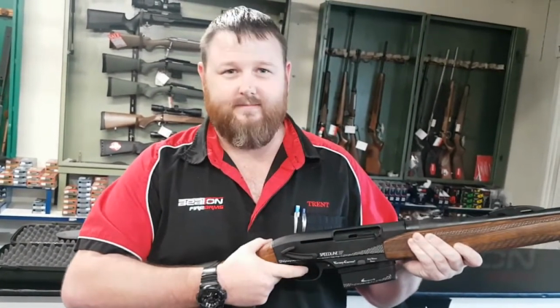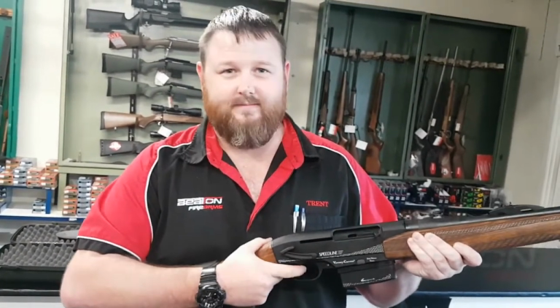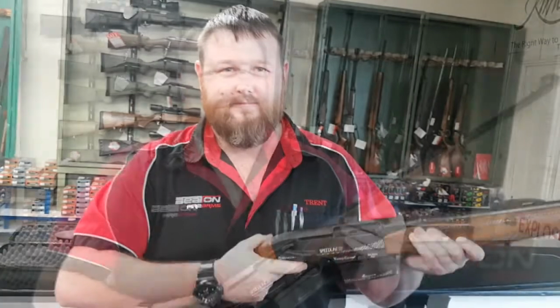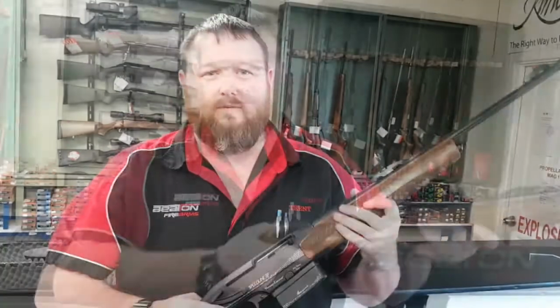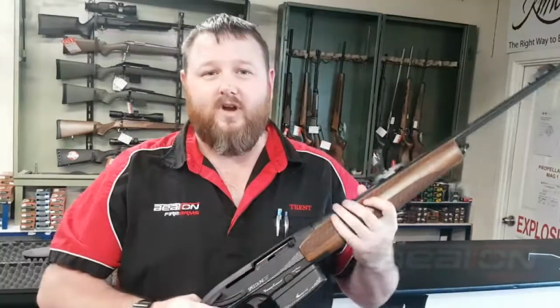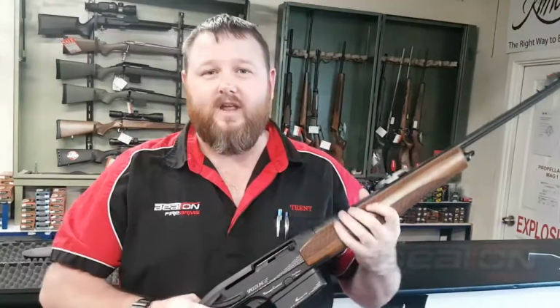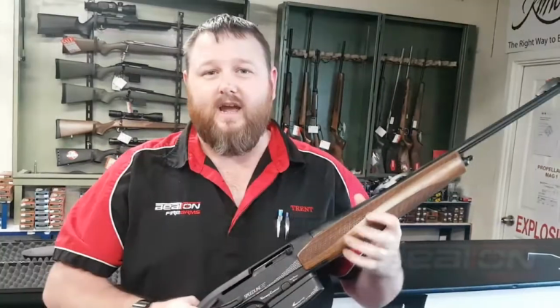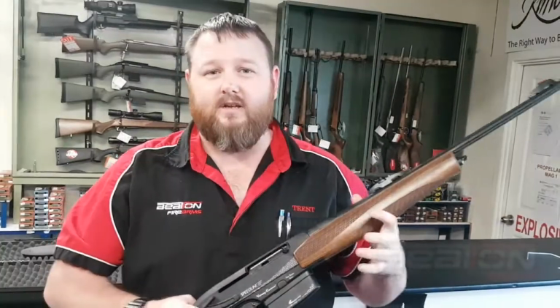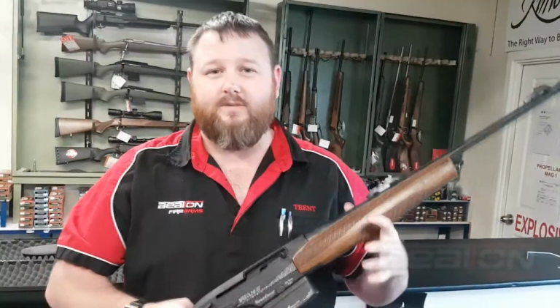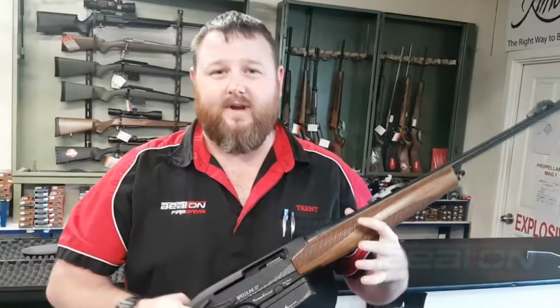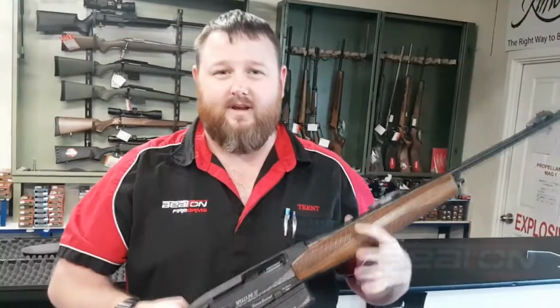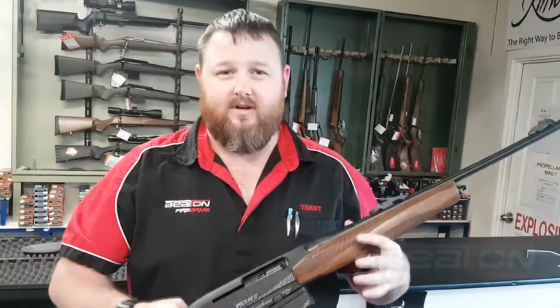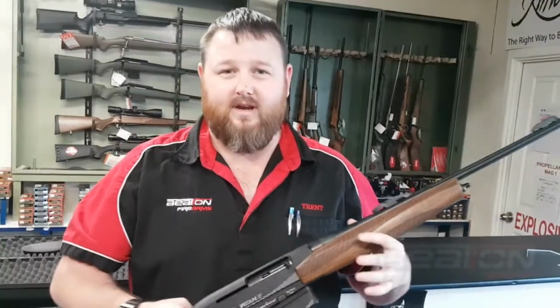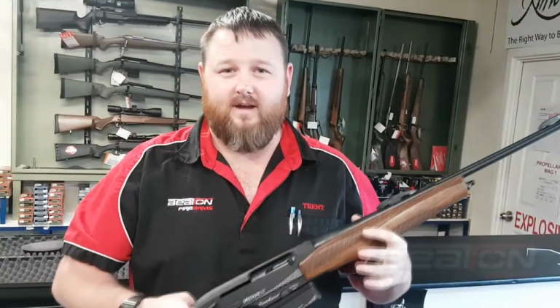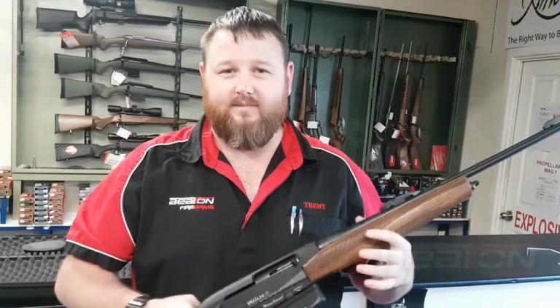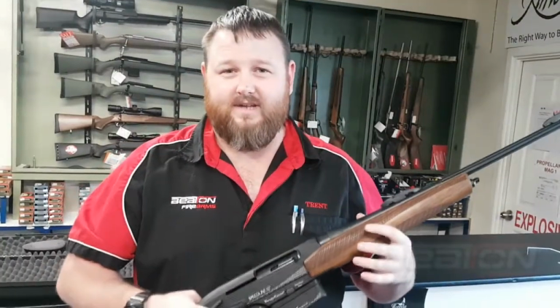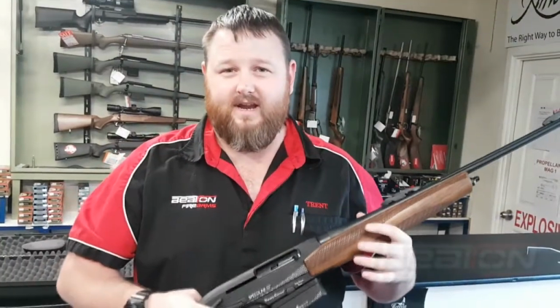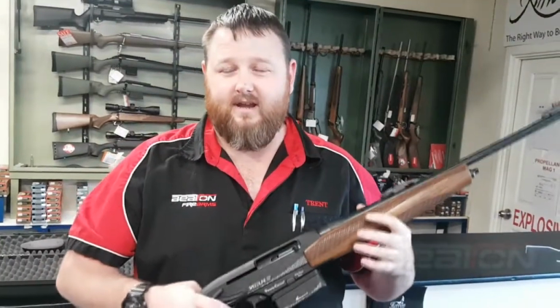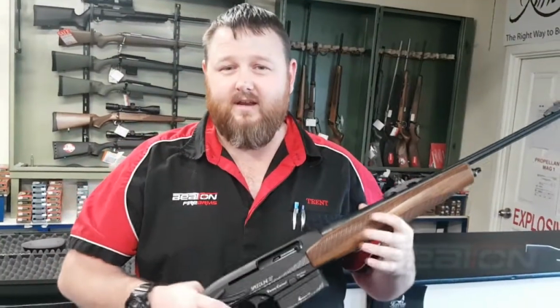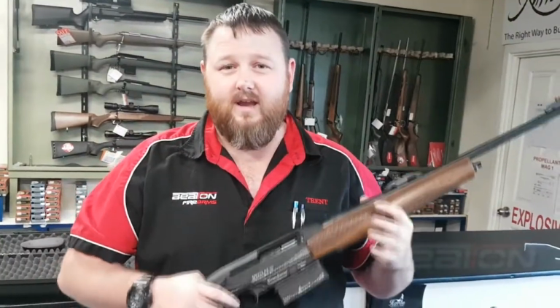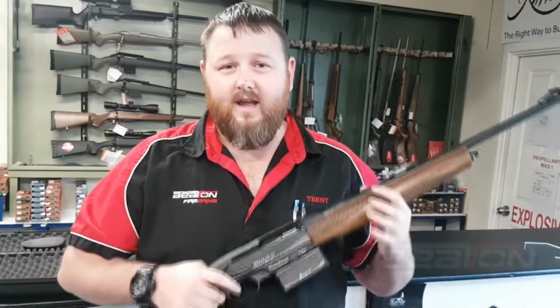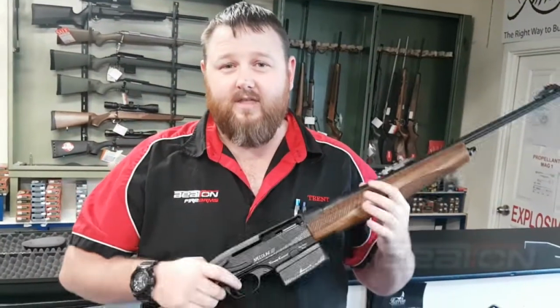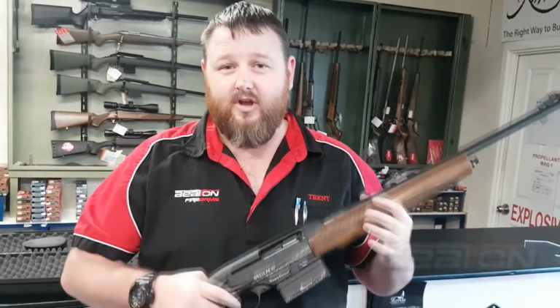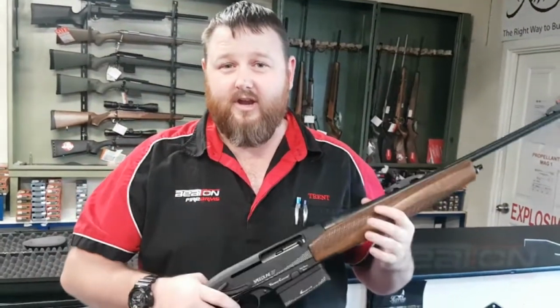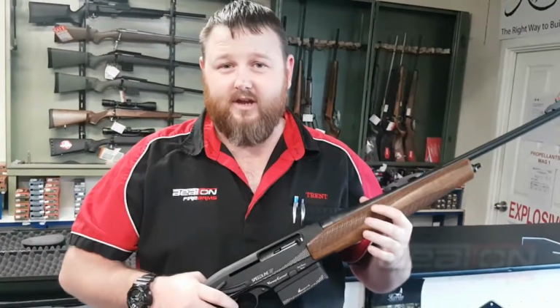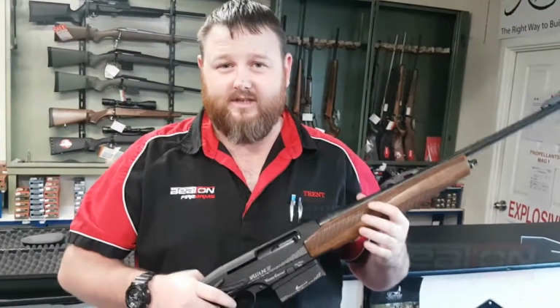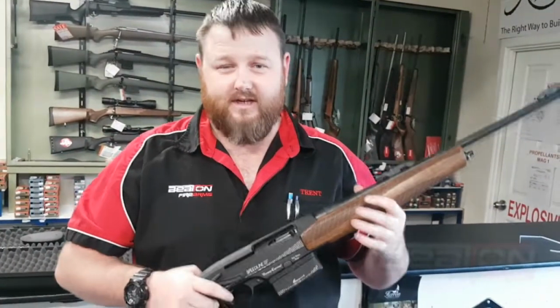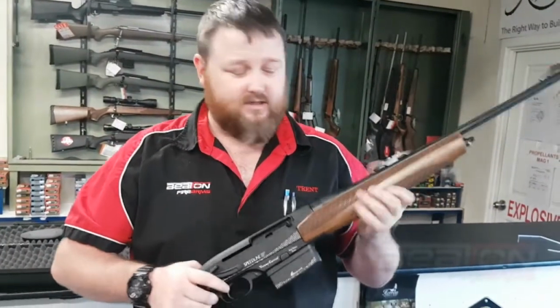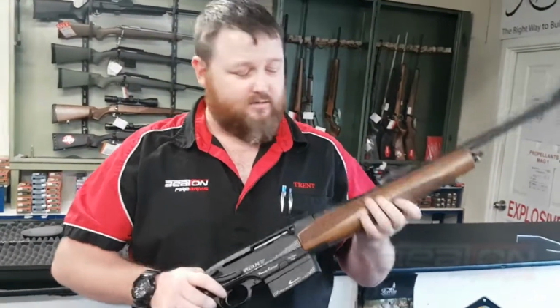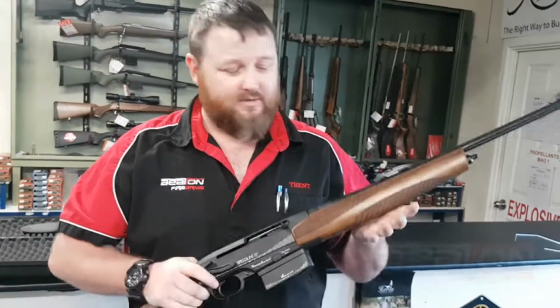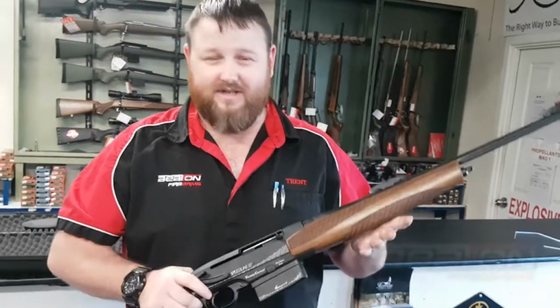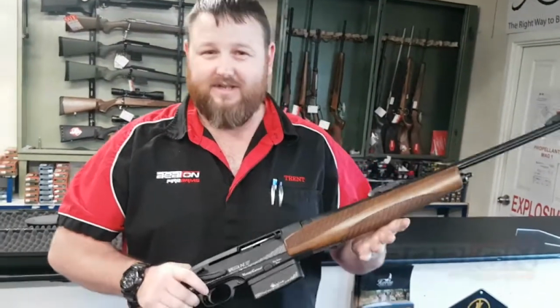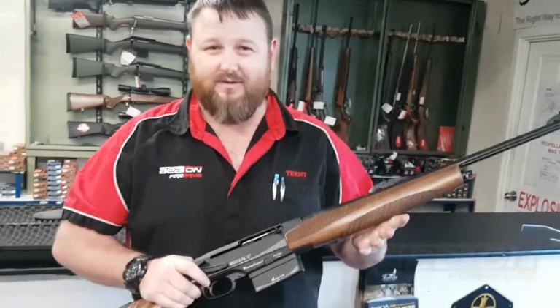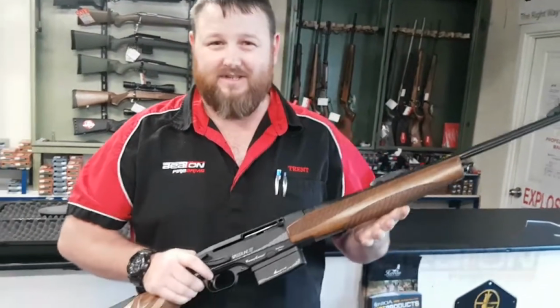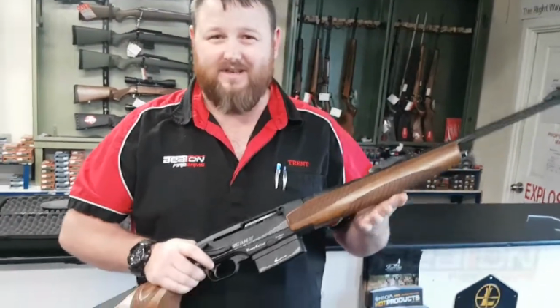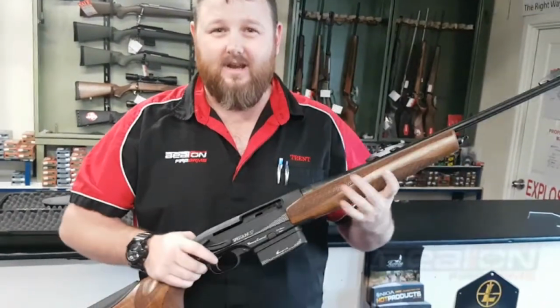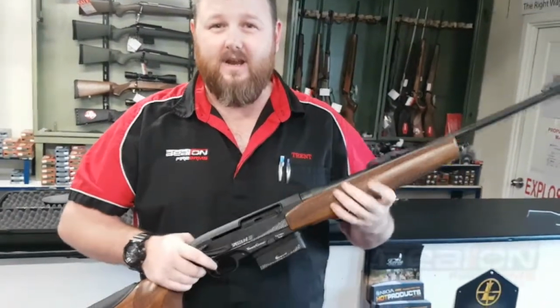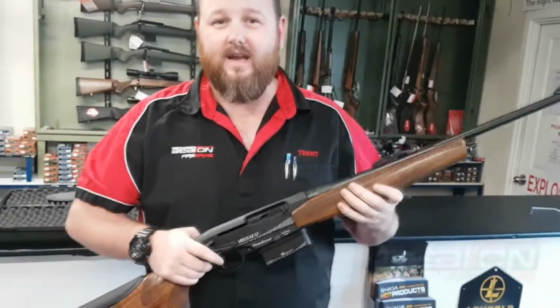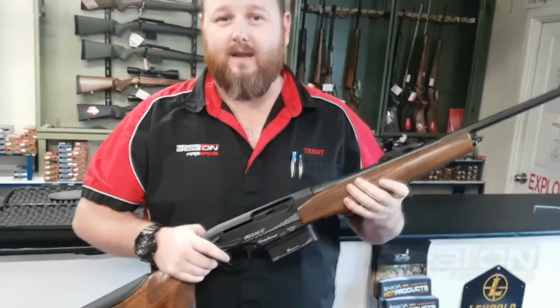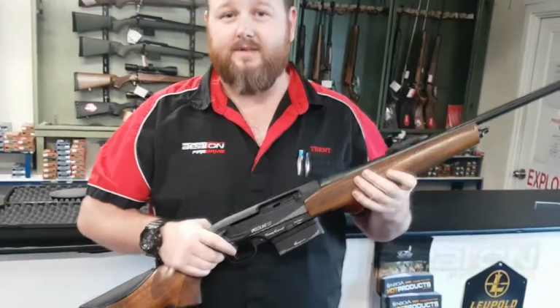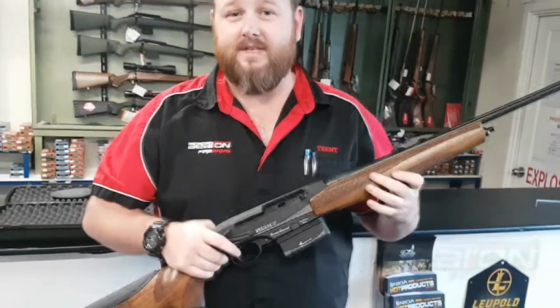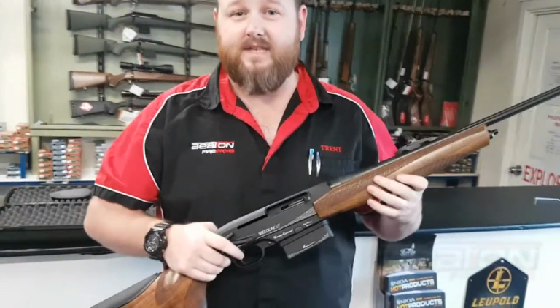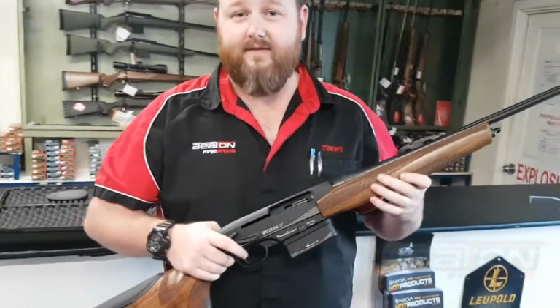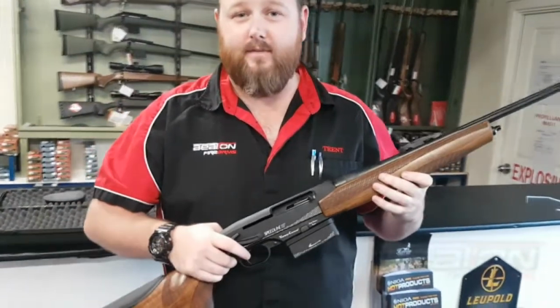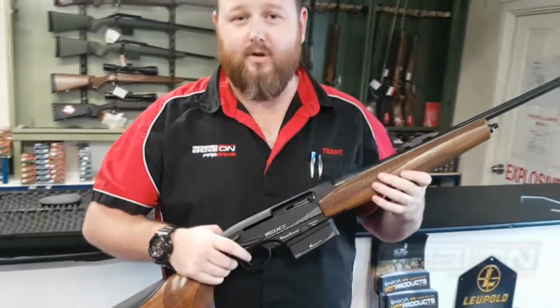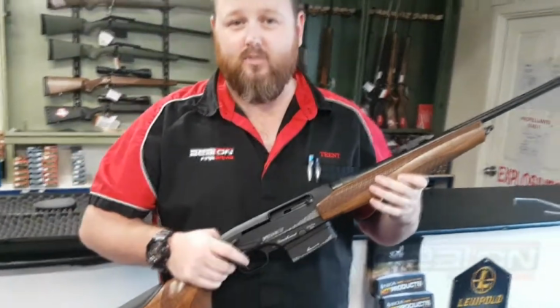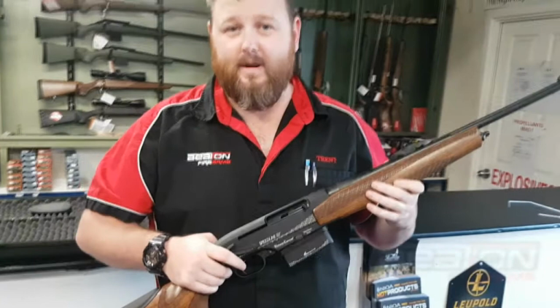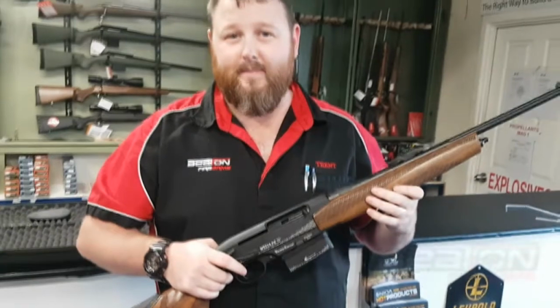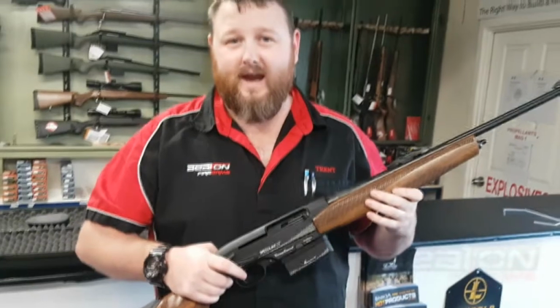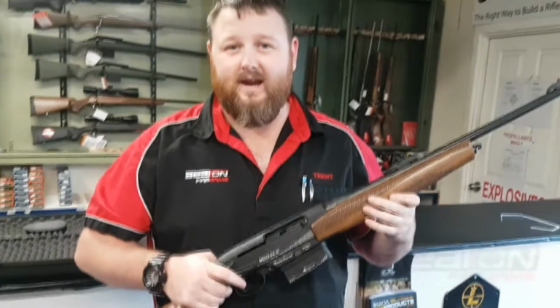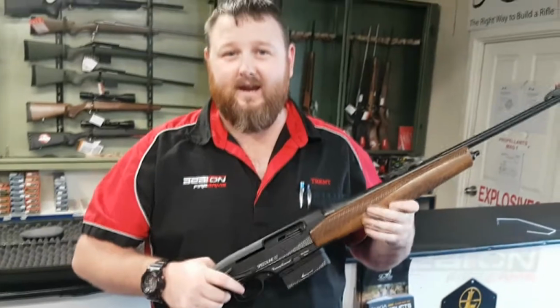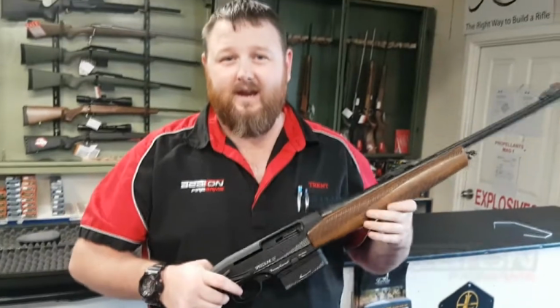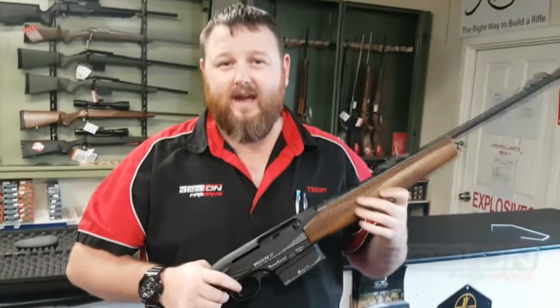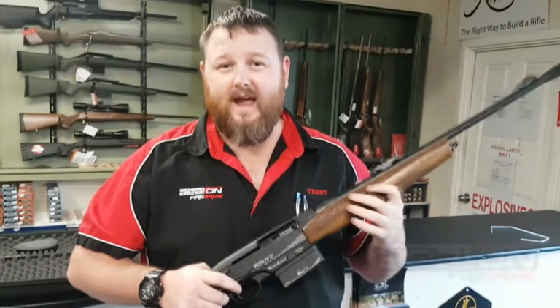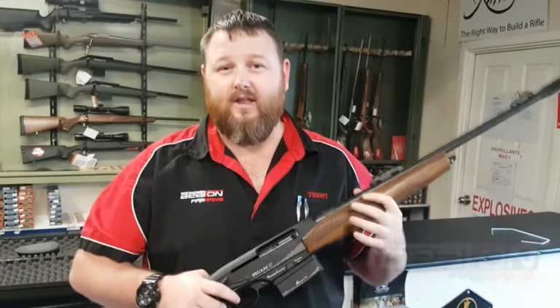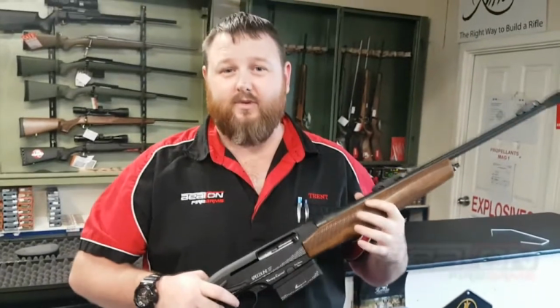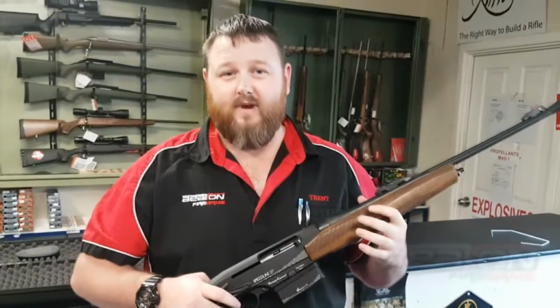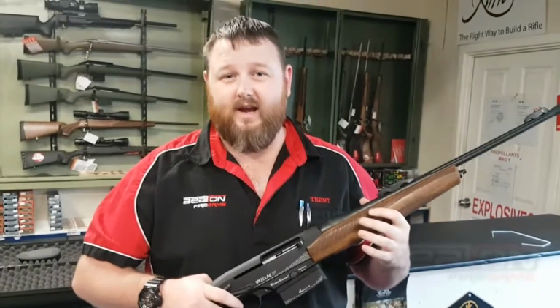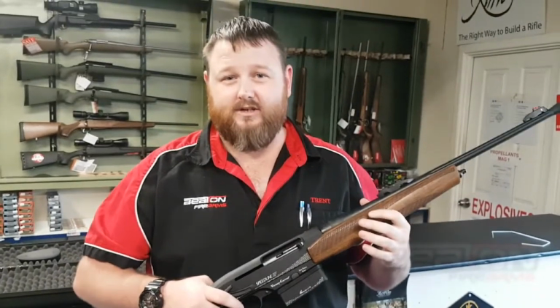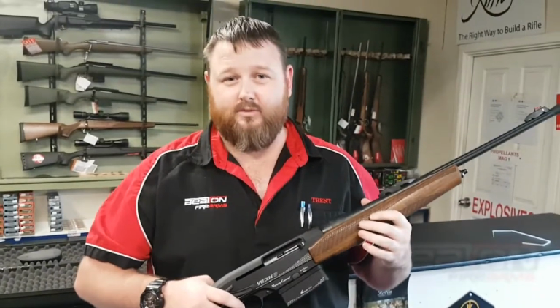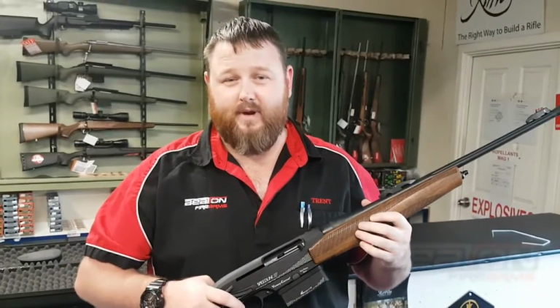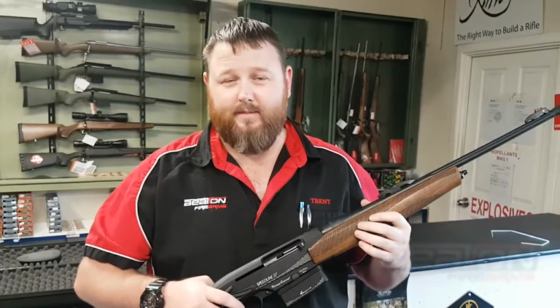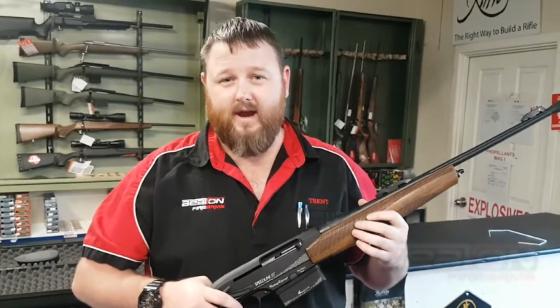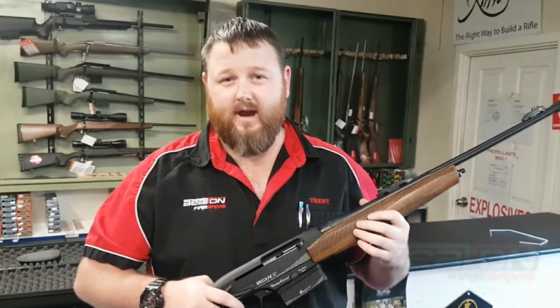The Vernie Caron Speedline comes in 30-06, which this one's in, and it also comes in 7mm Rem Mag and 300 Win Mag.